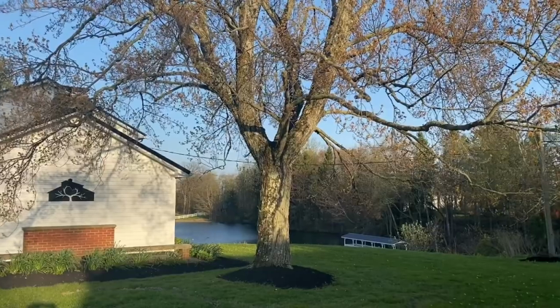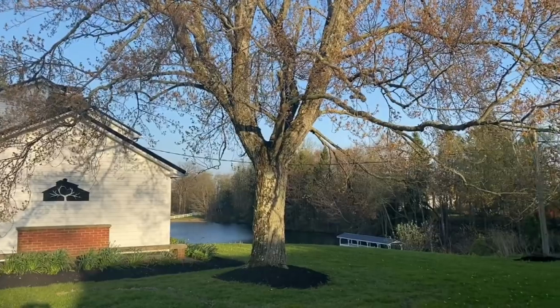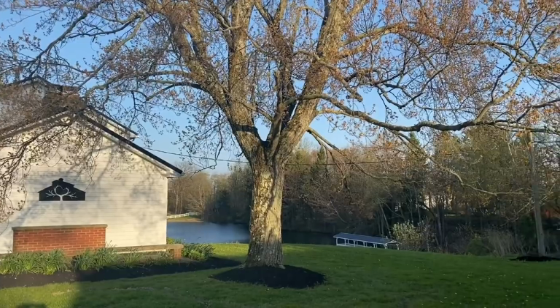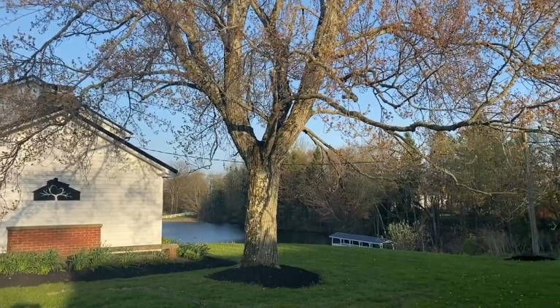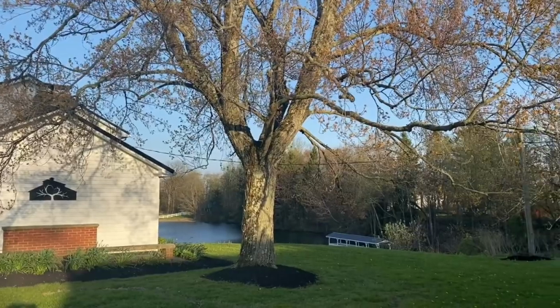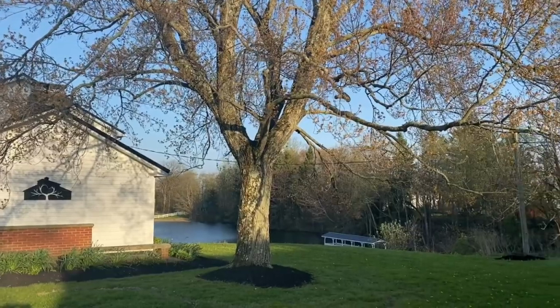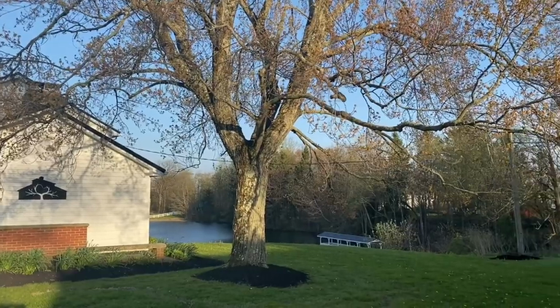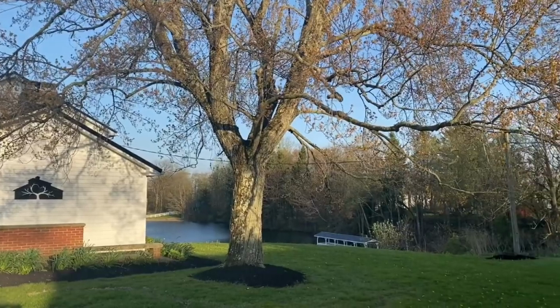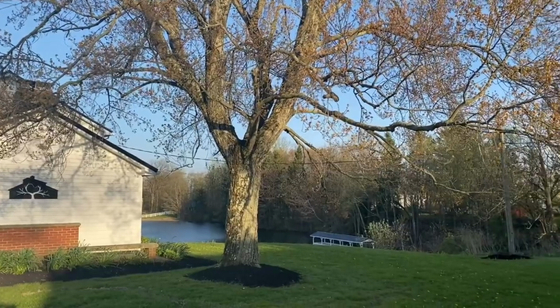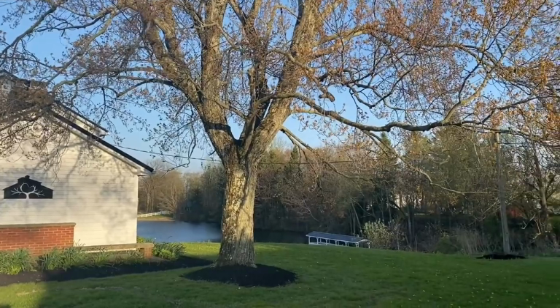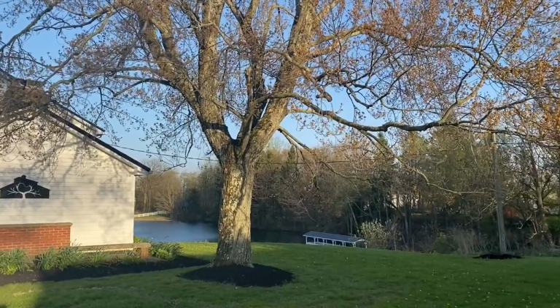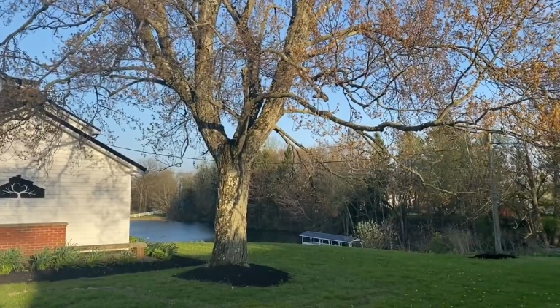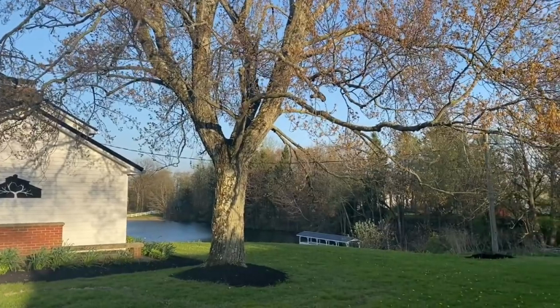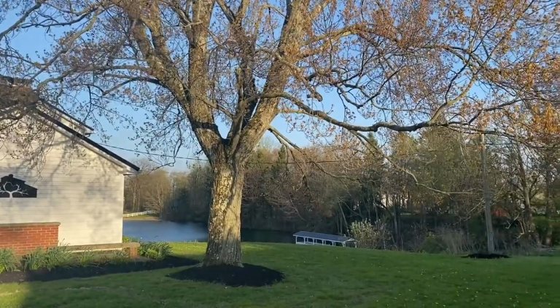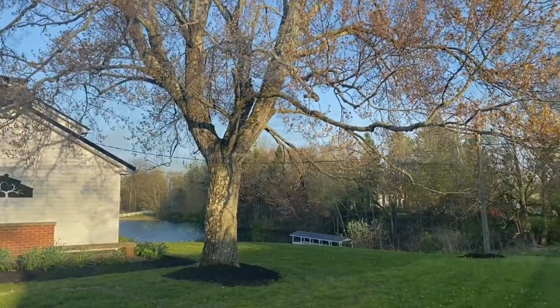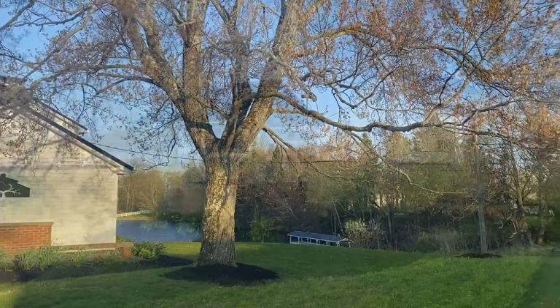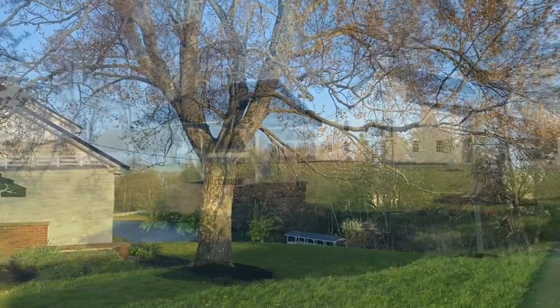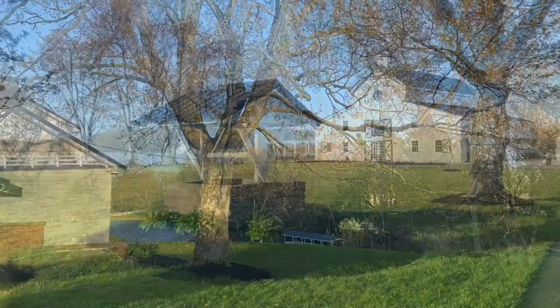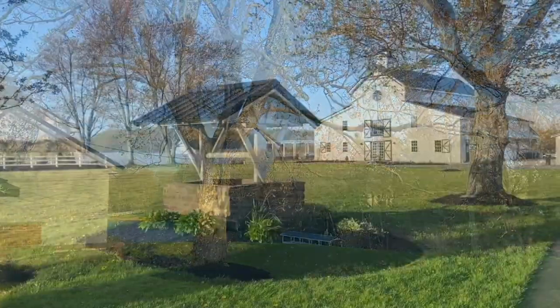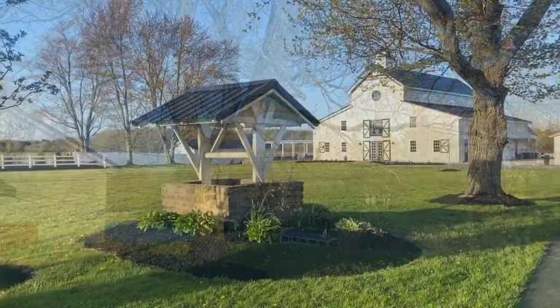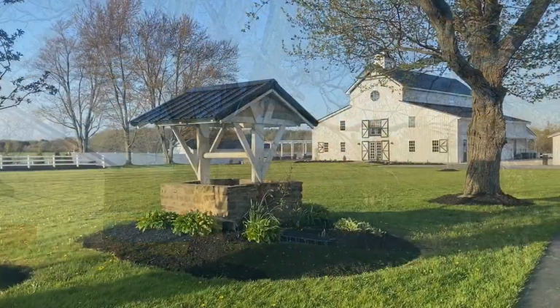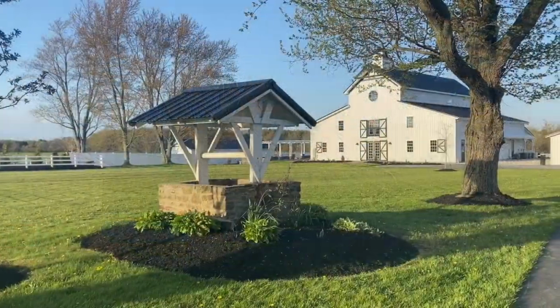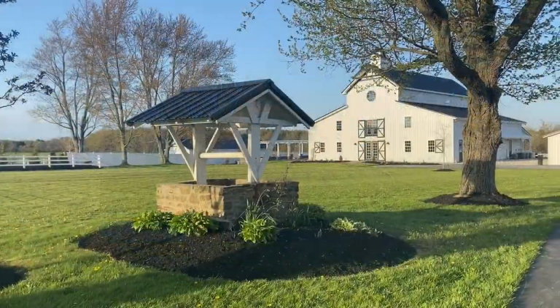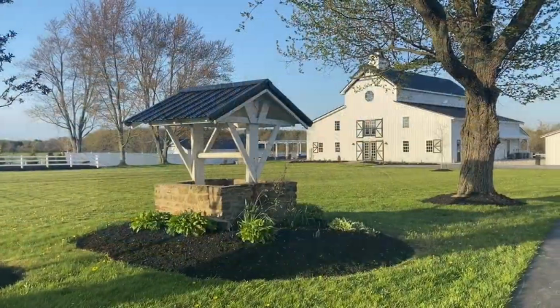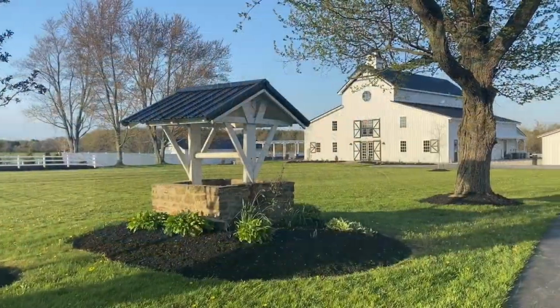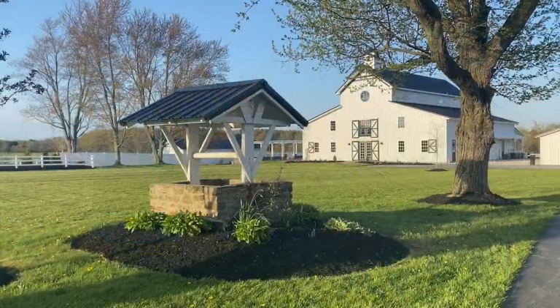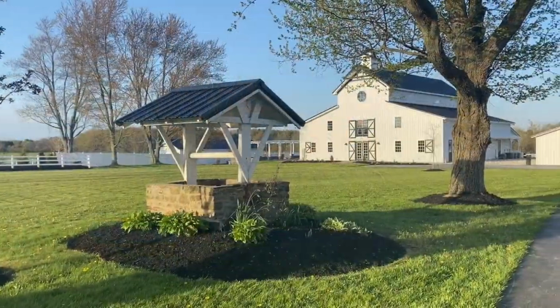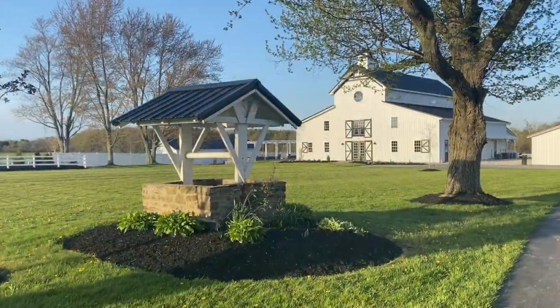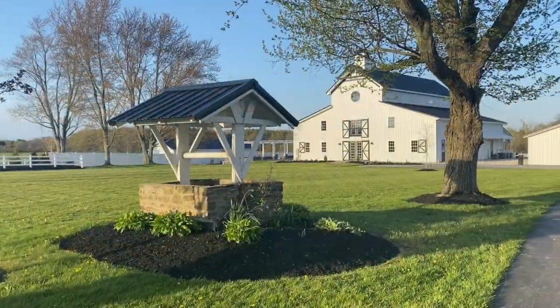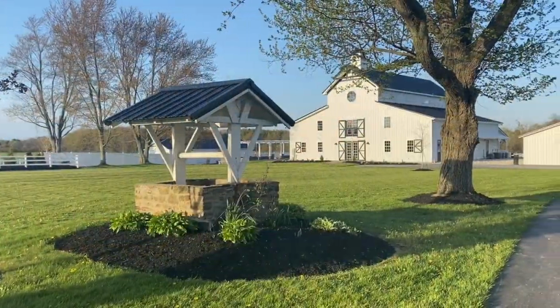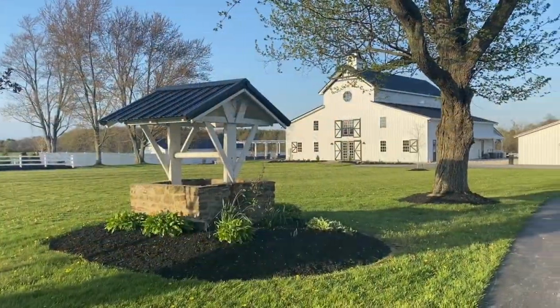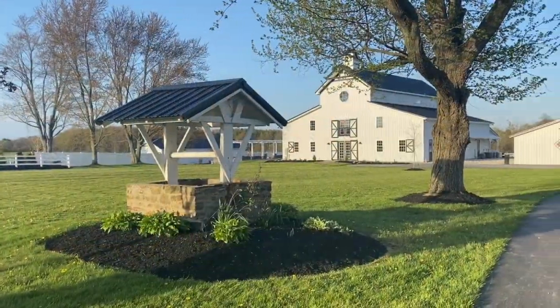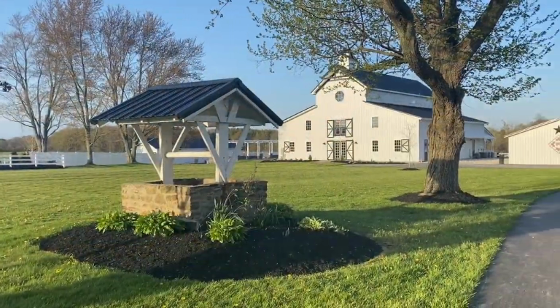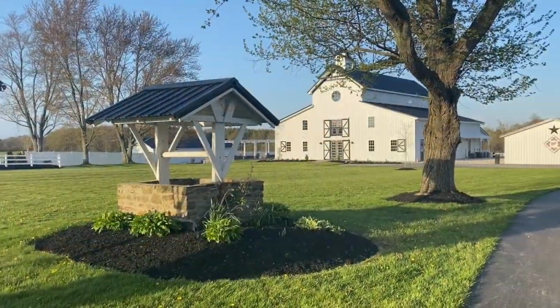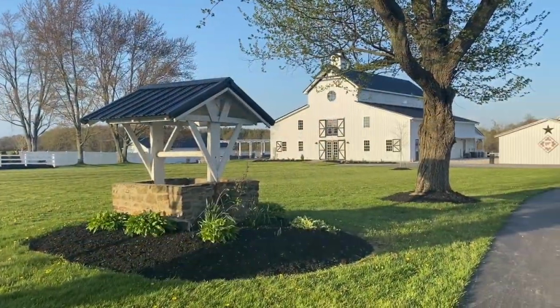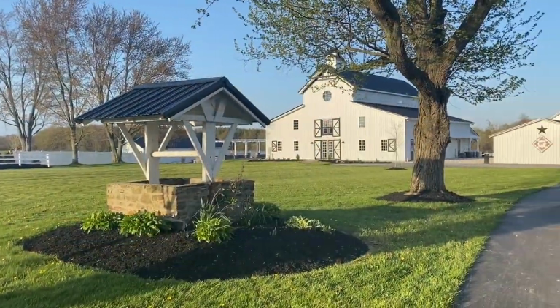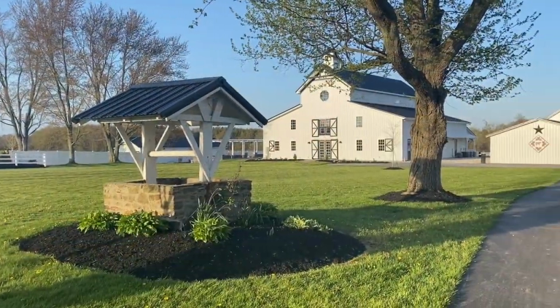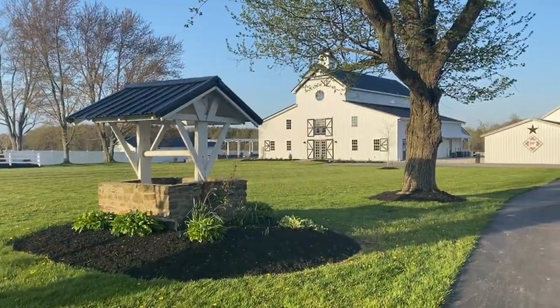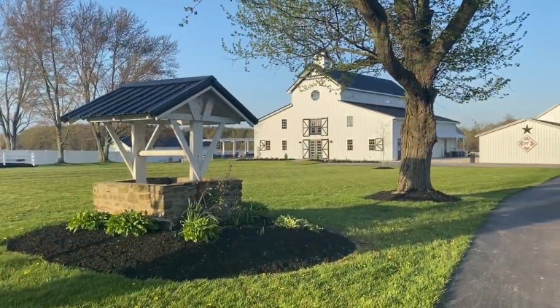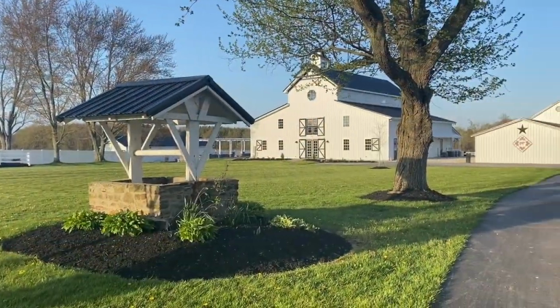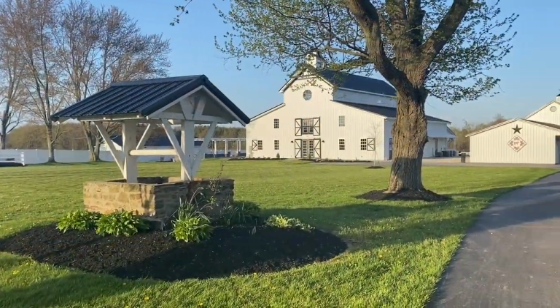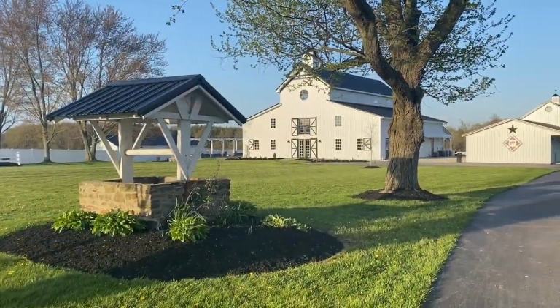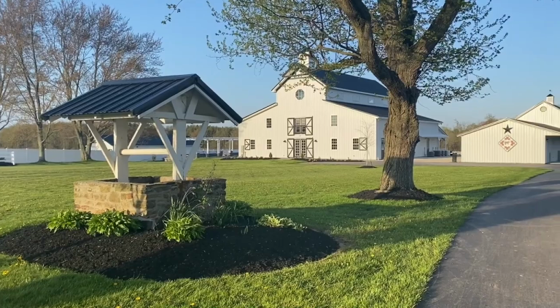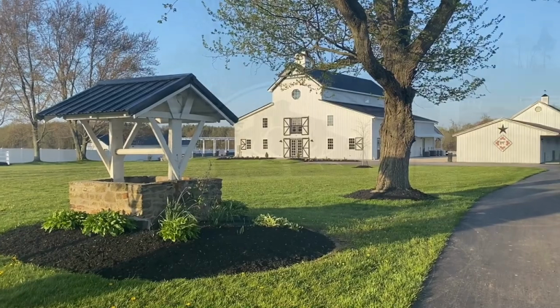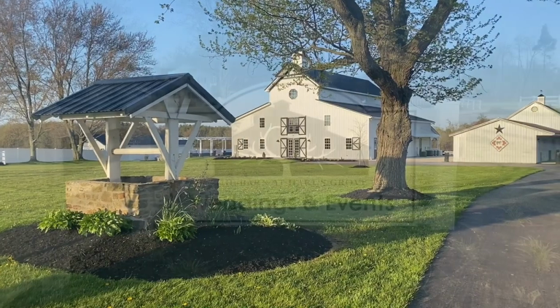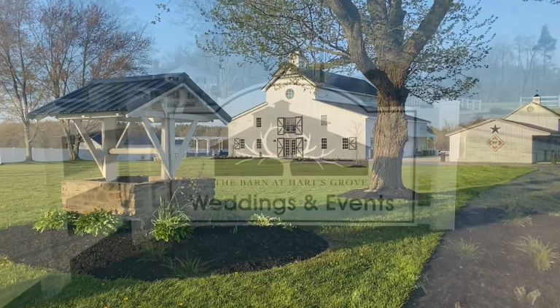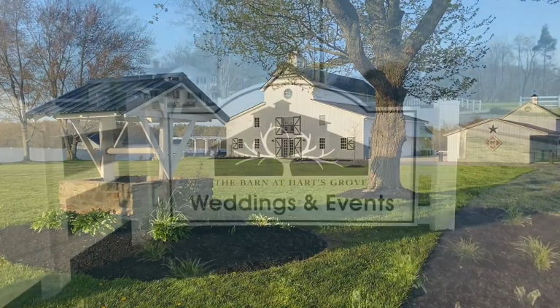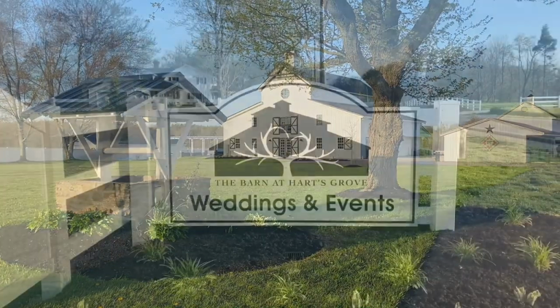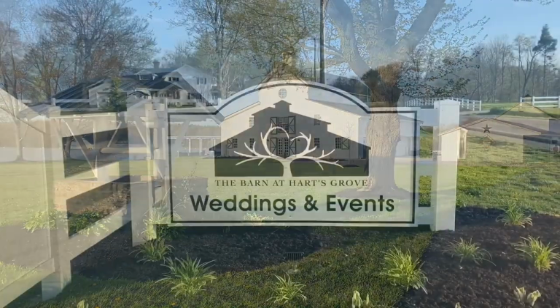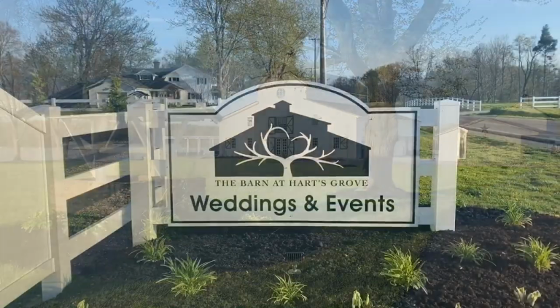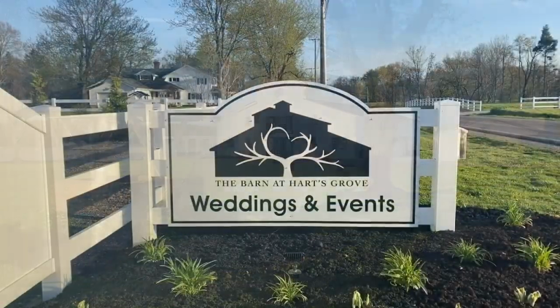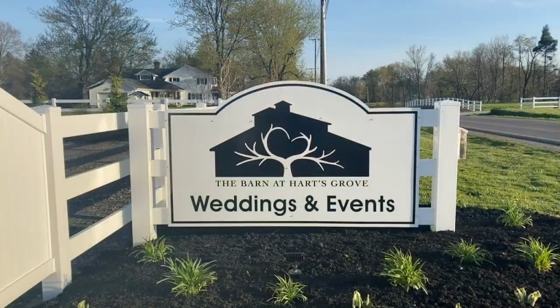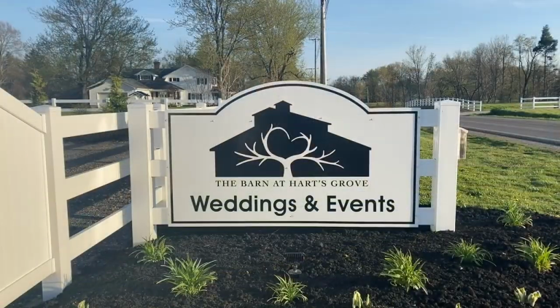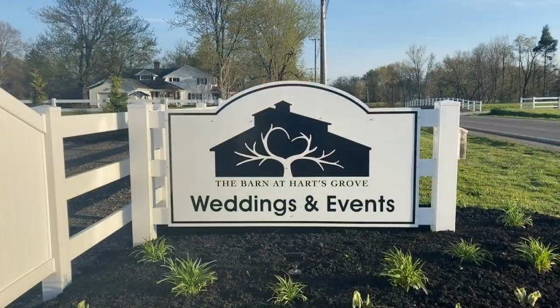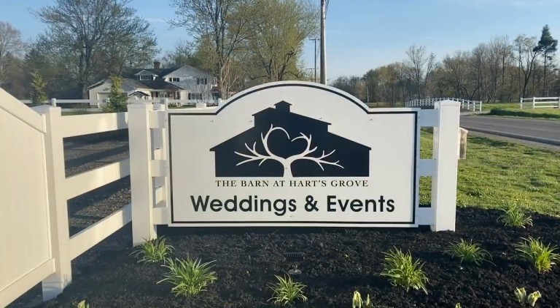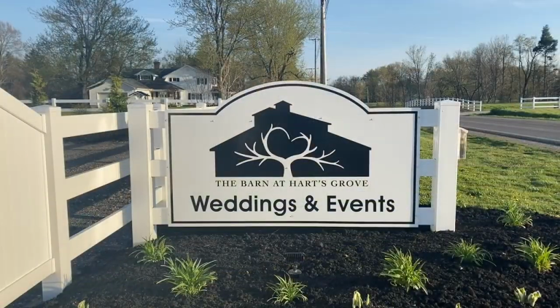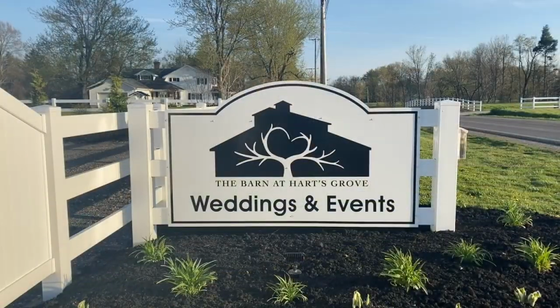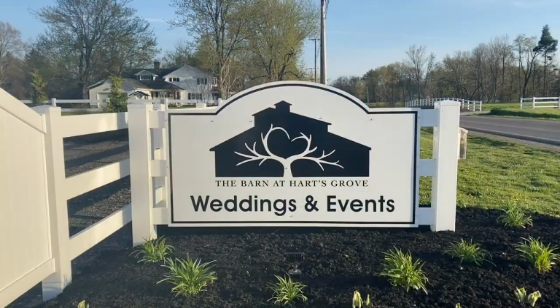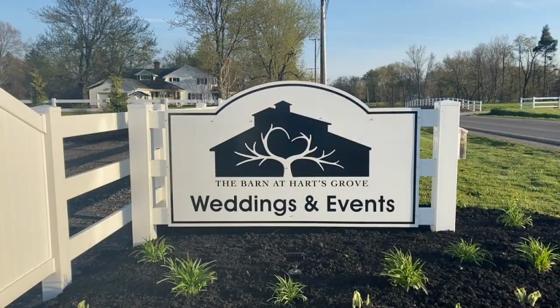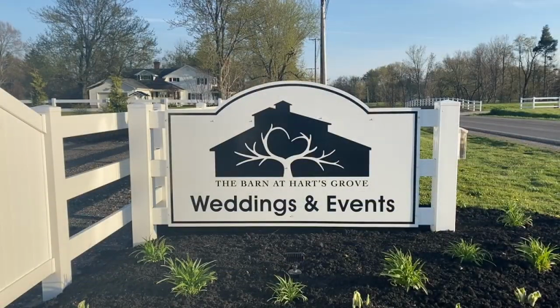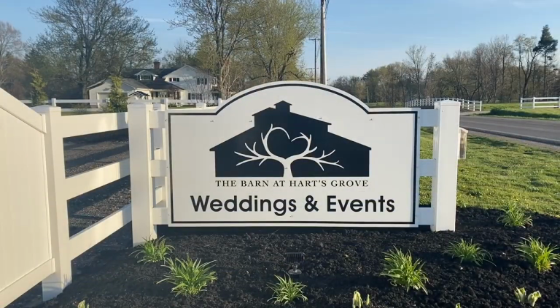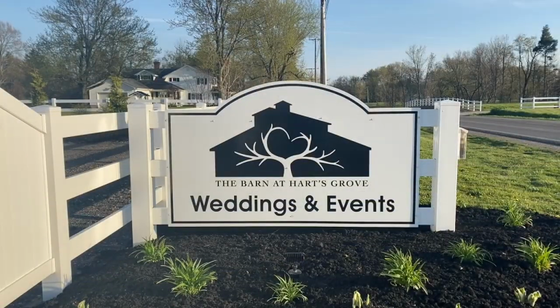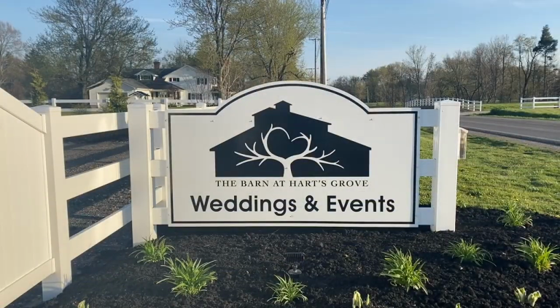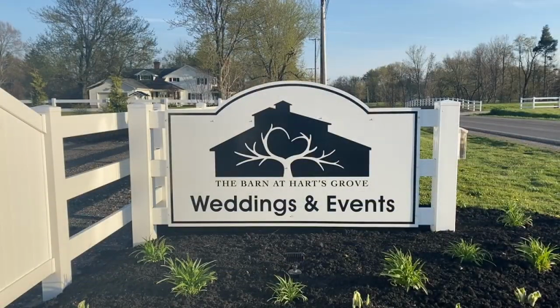We hope you've enjoyed this viewing of The Barn at Hartsgrove, and we hope to welcome you to our property for an event soon. Thank you.